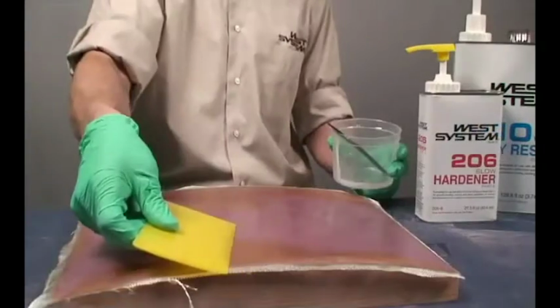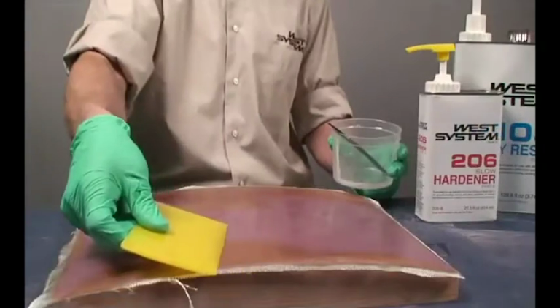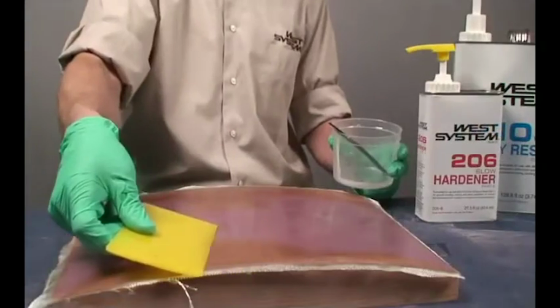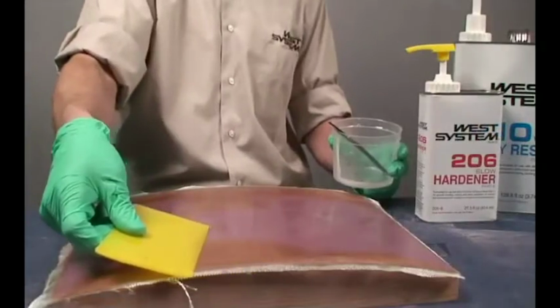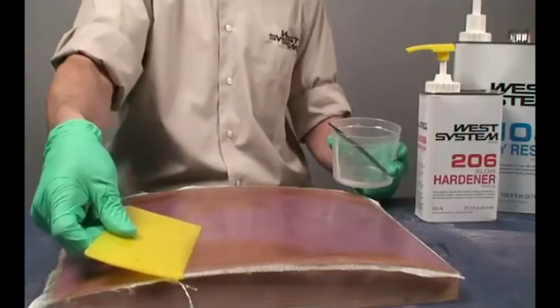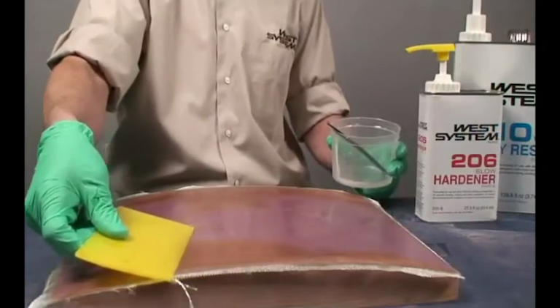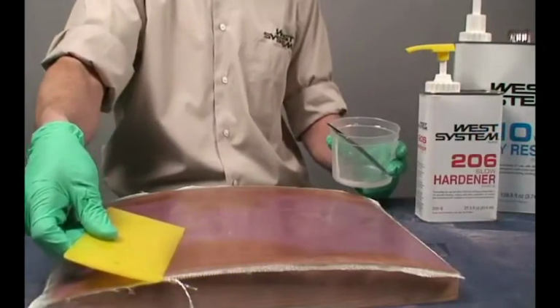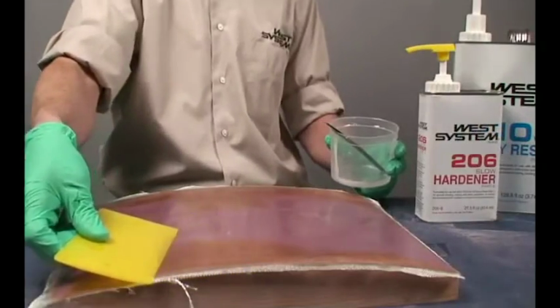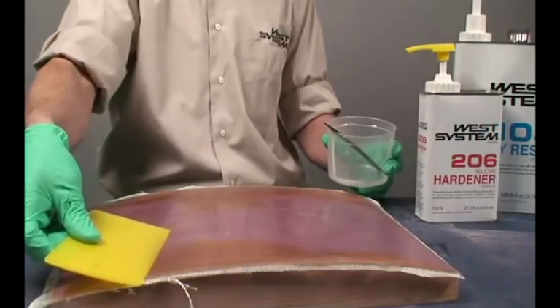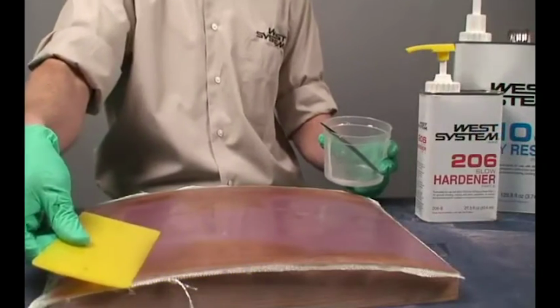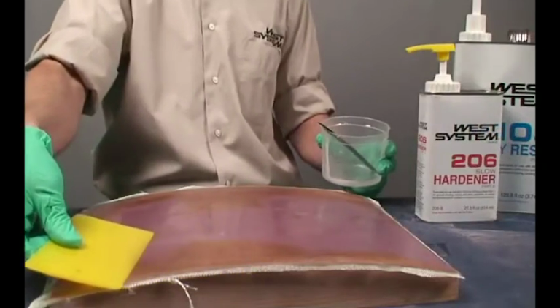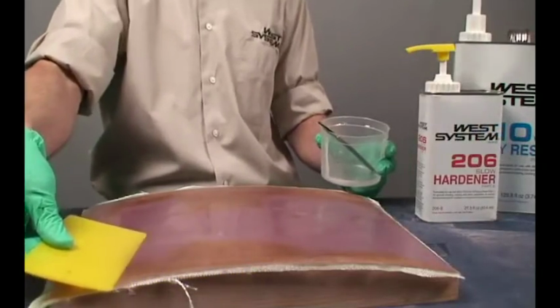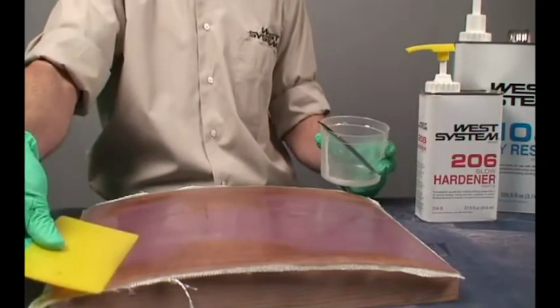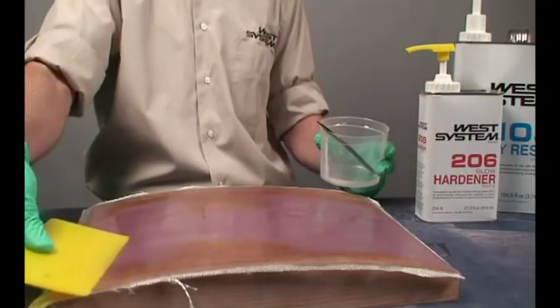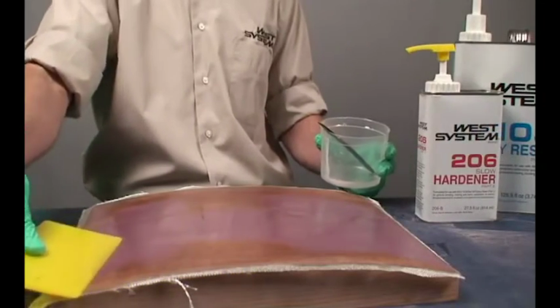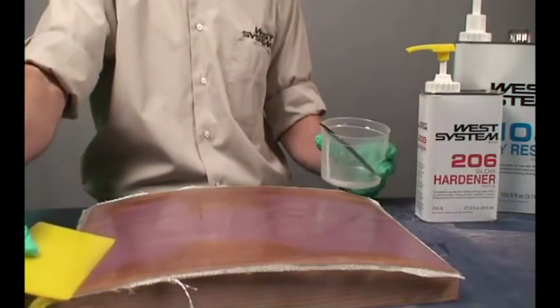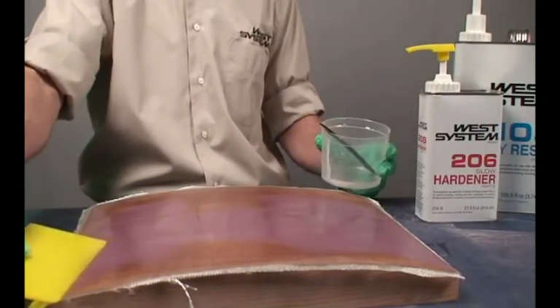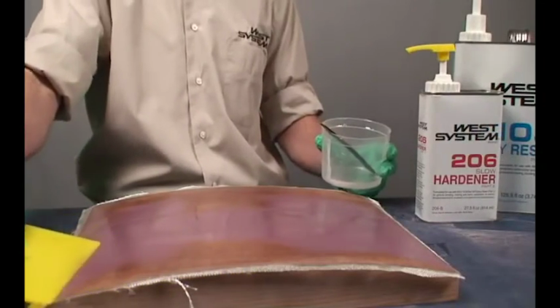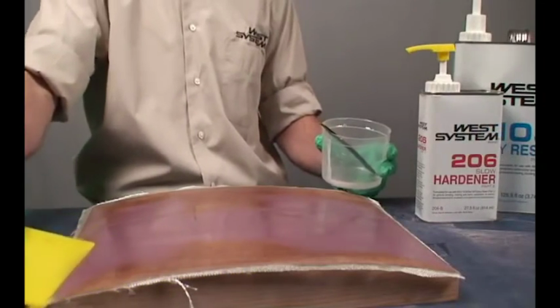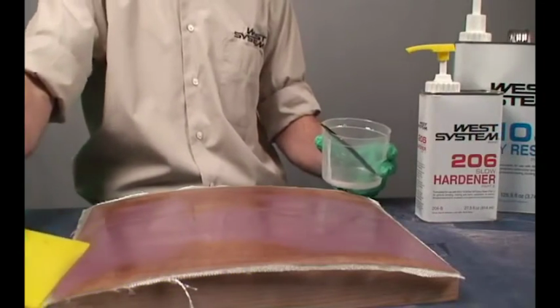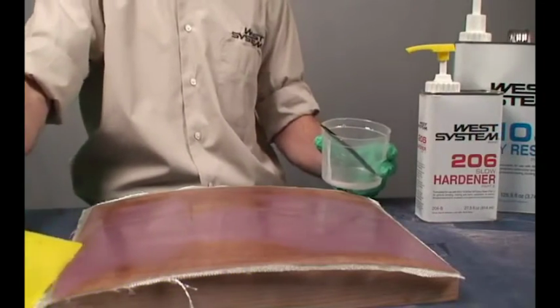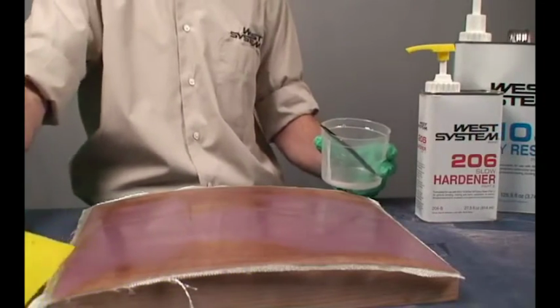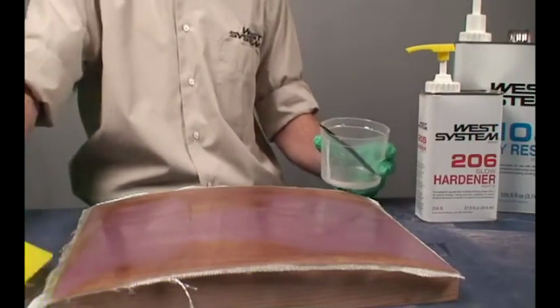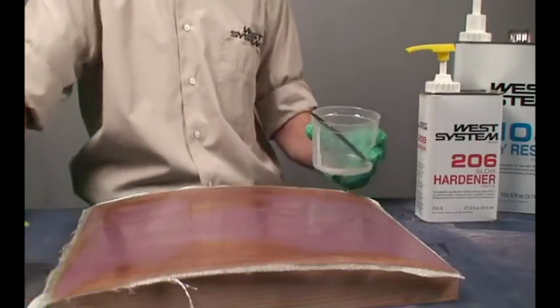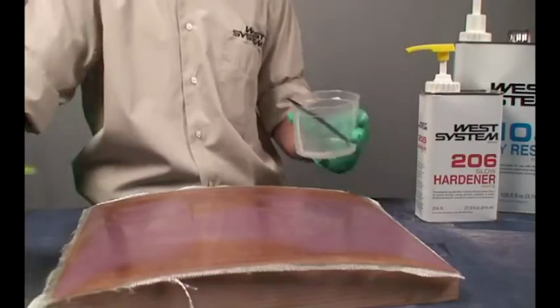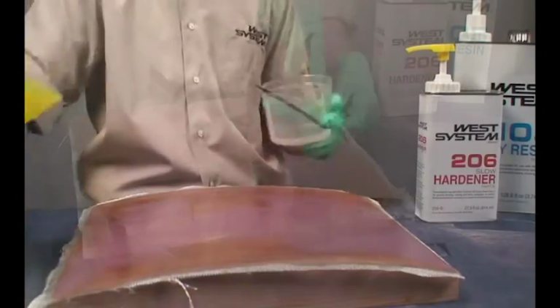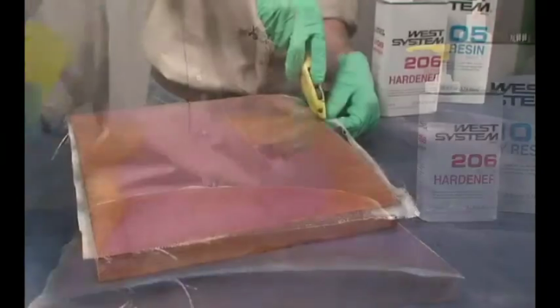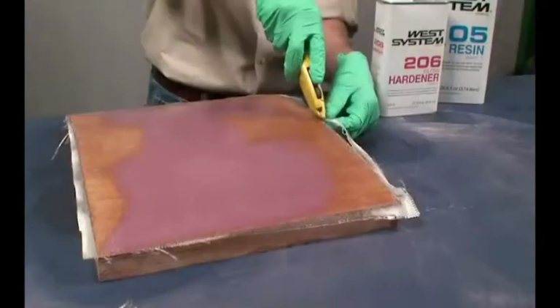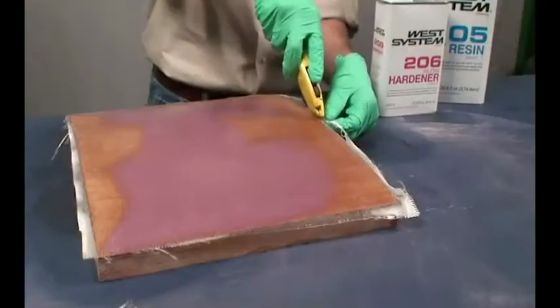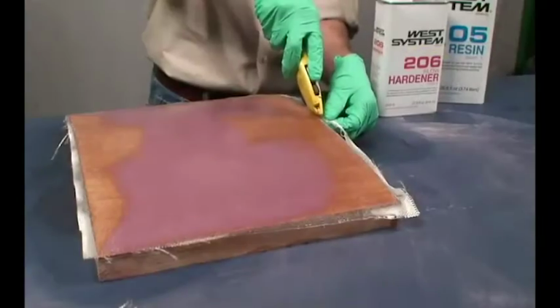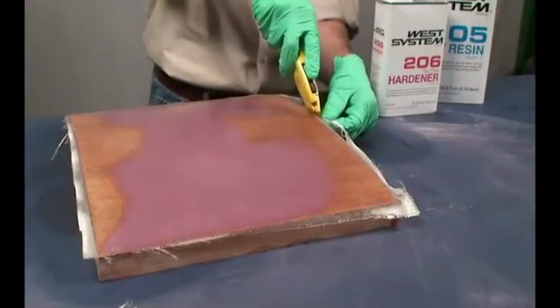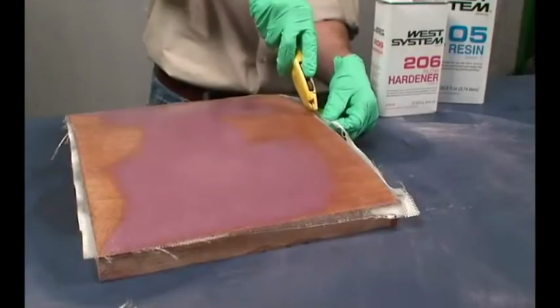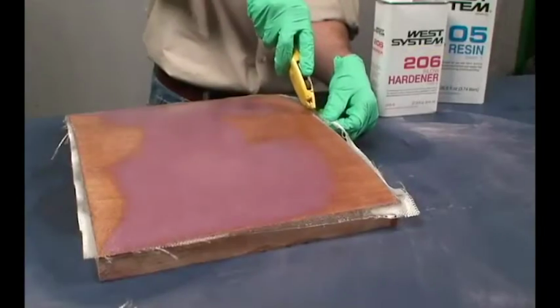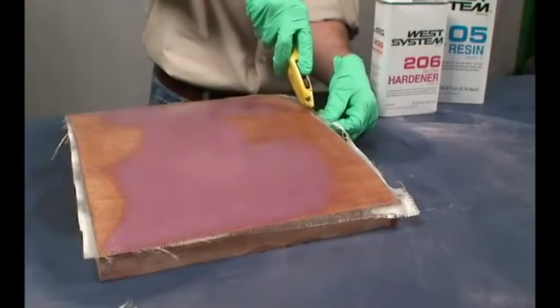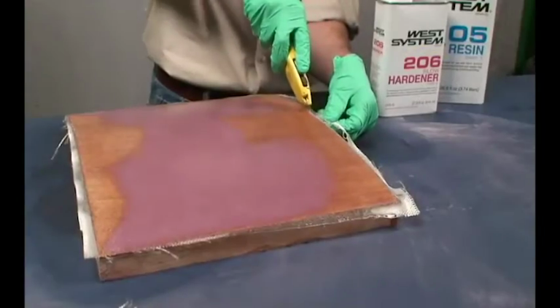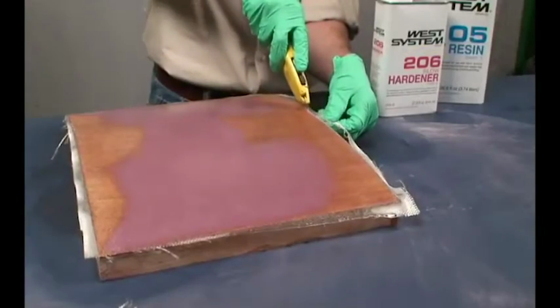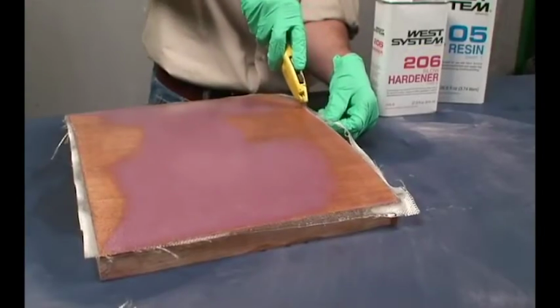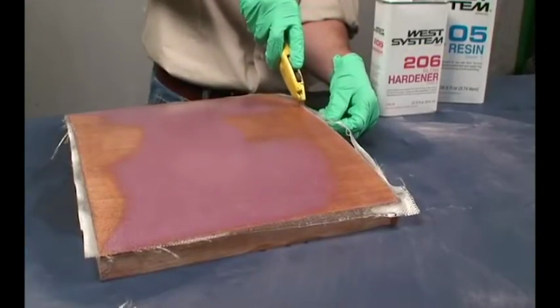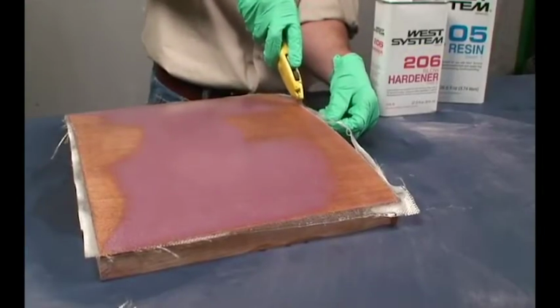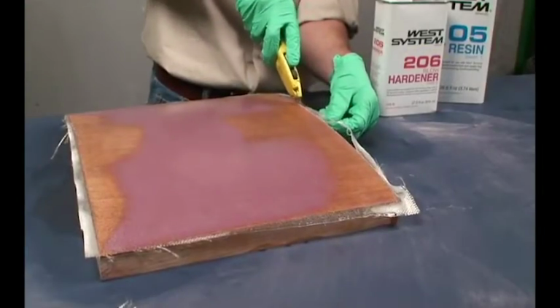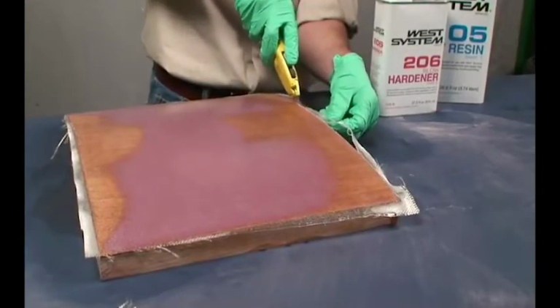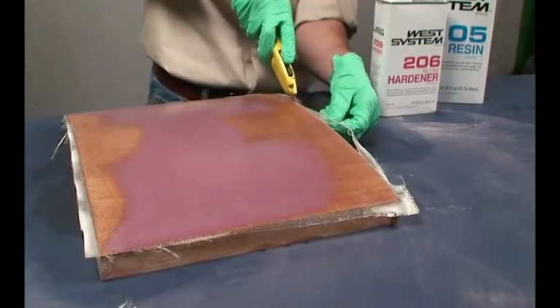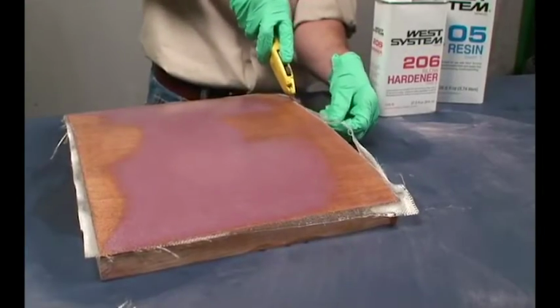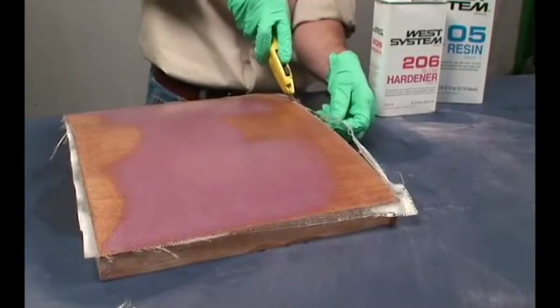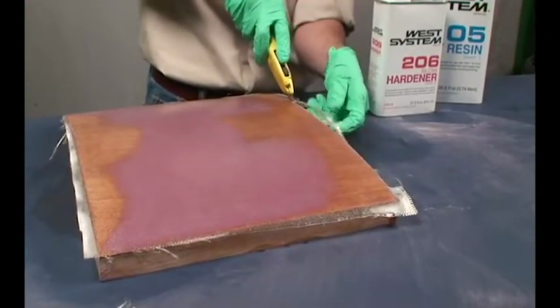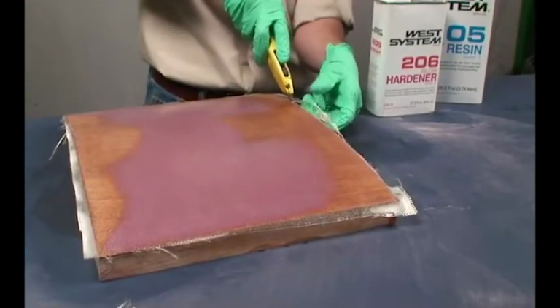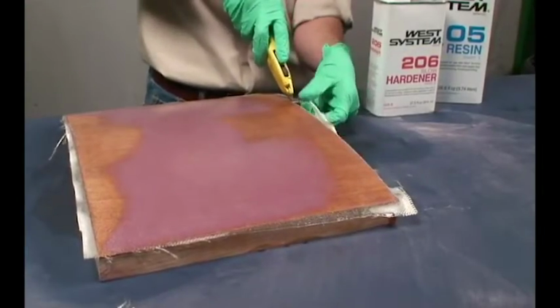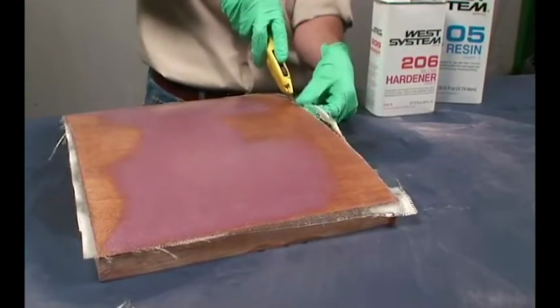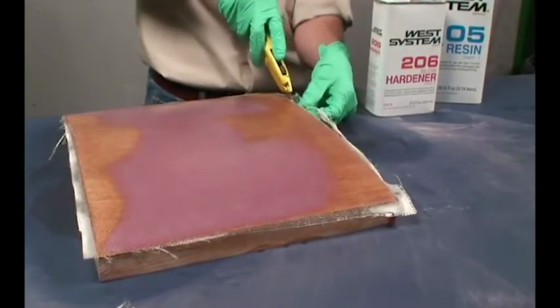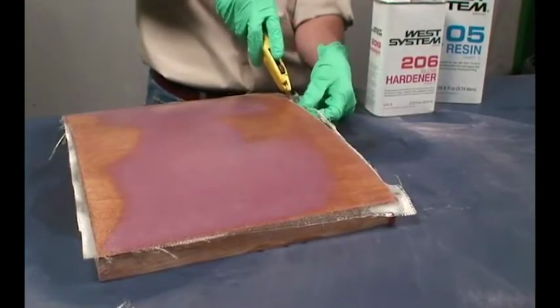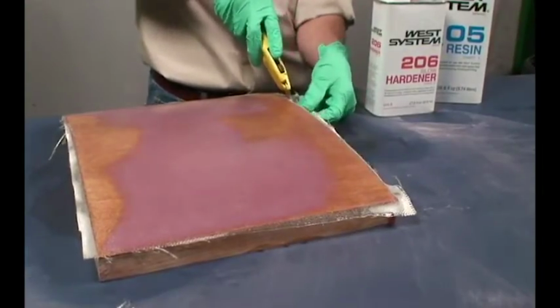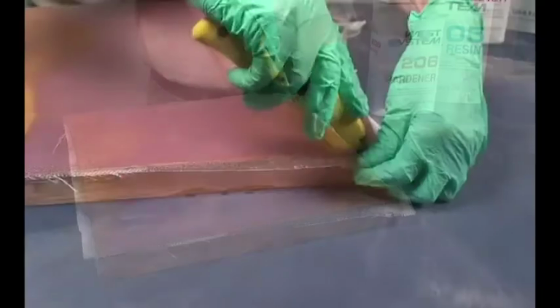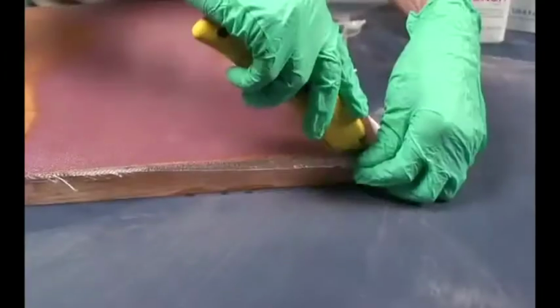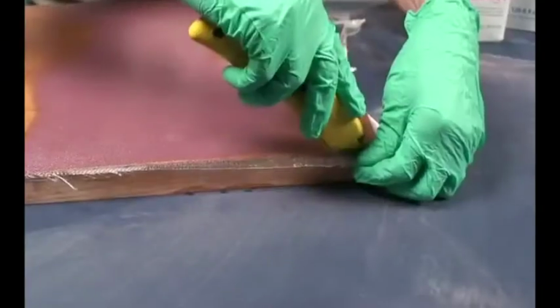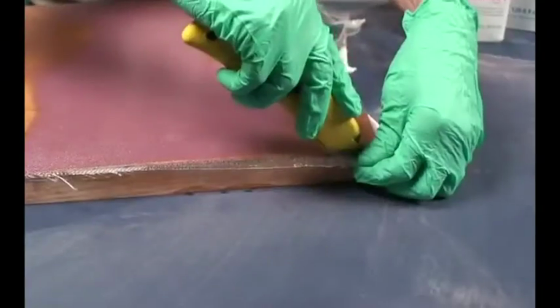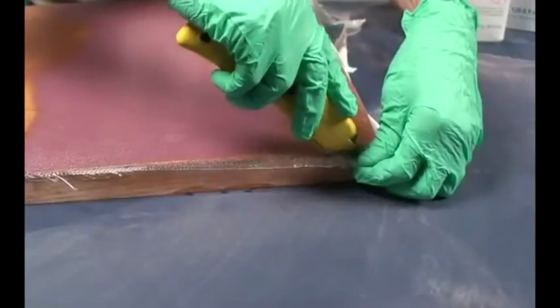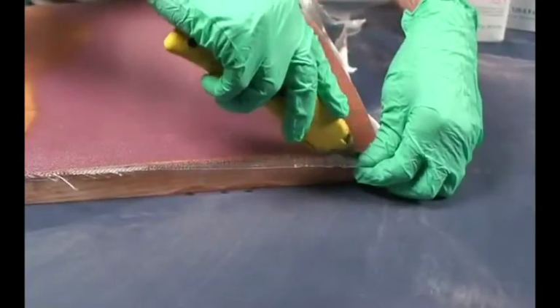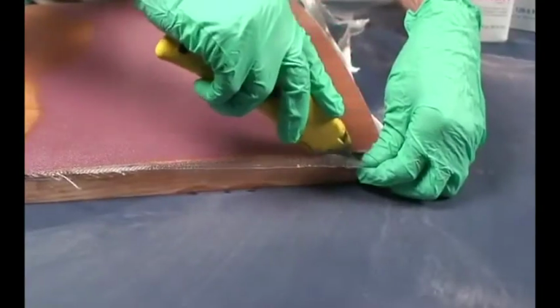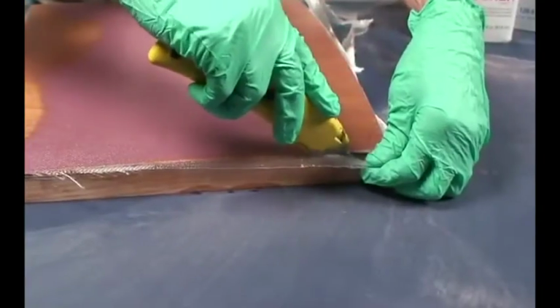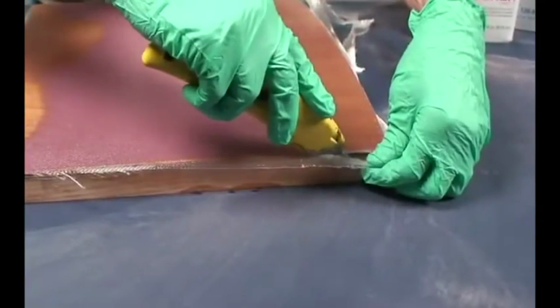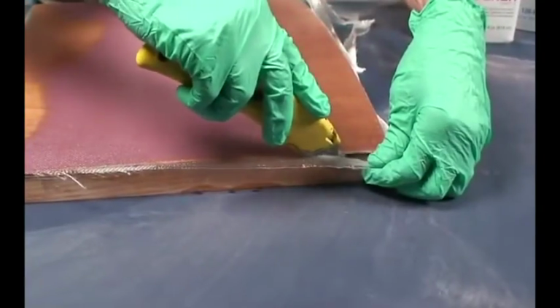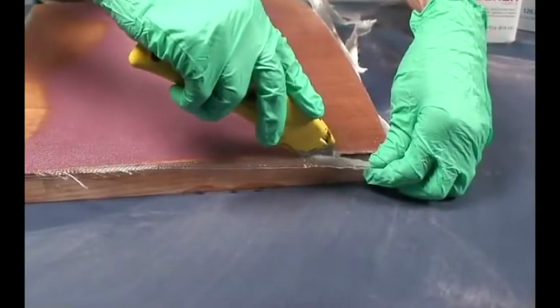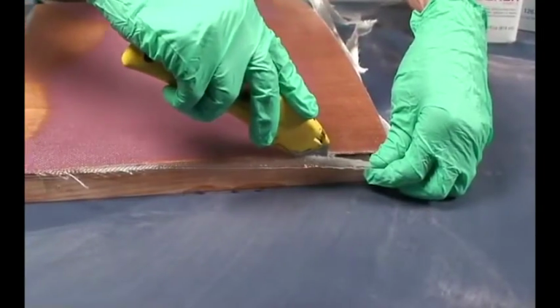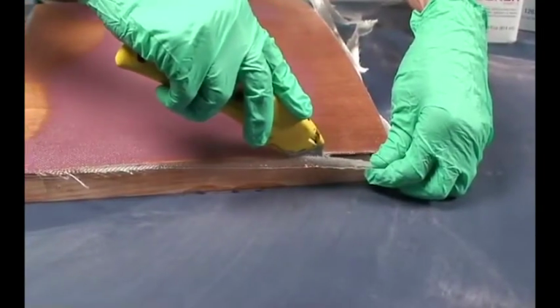Allow the epoxy to cure. Trim the excess cloth with a sharp razor knife when the epoxy has reached its initial cure.